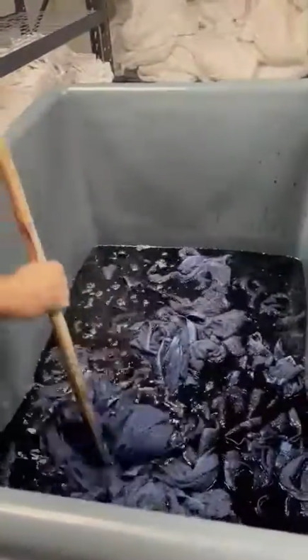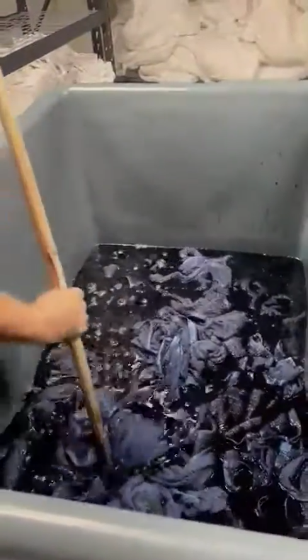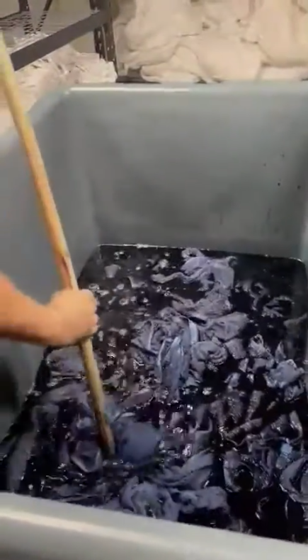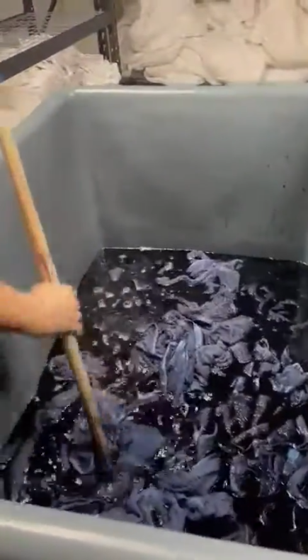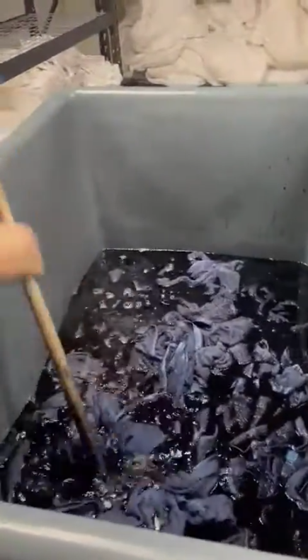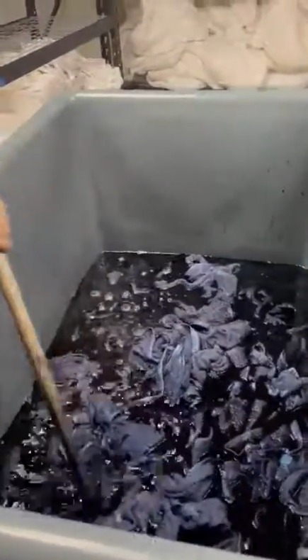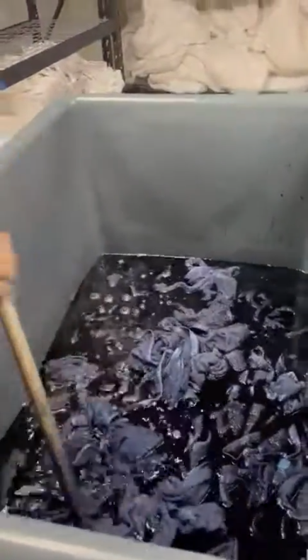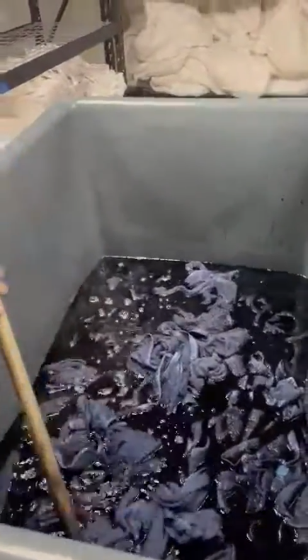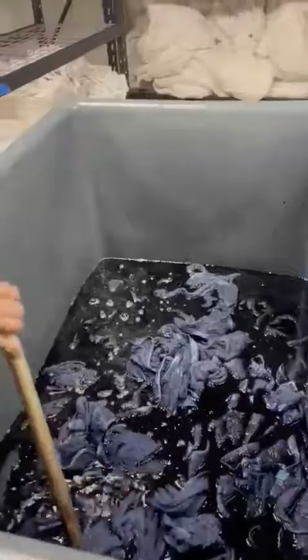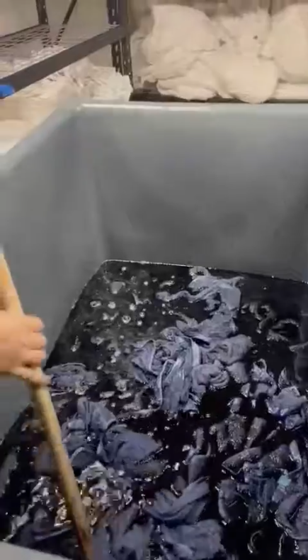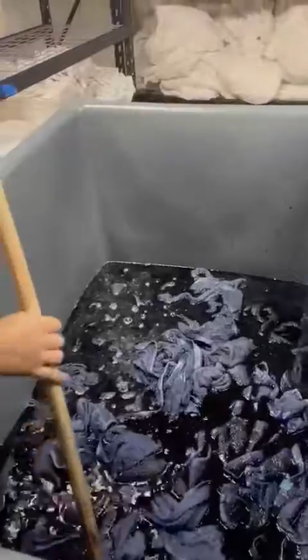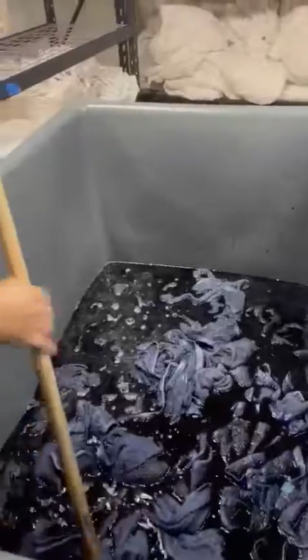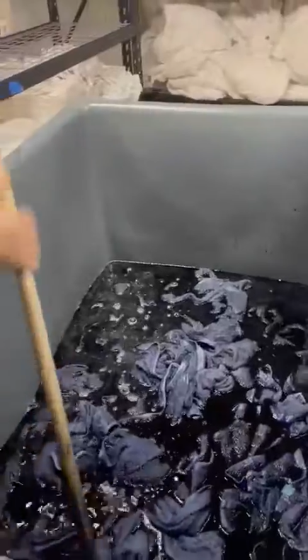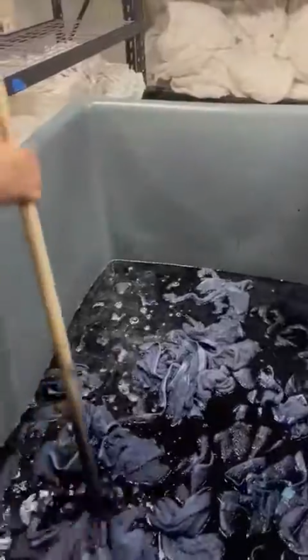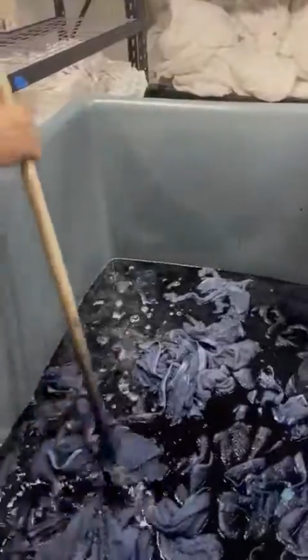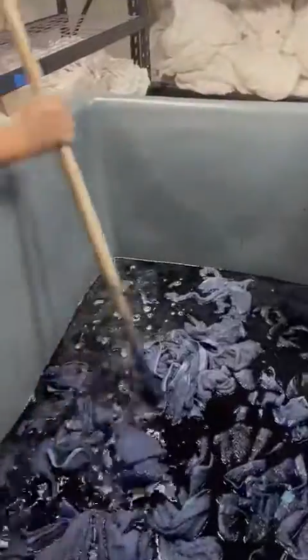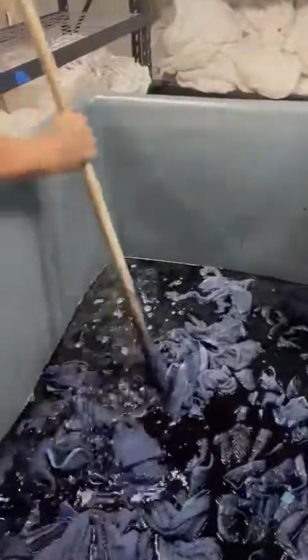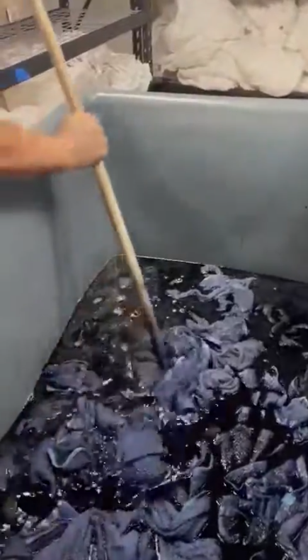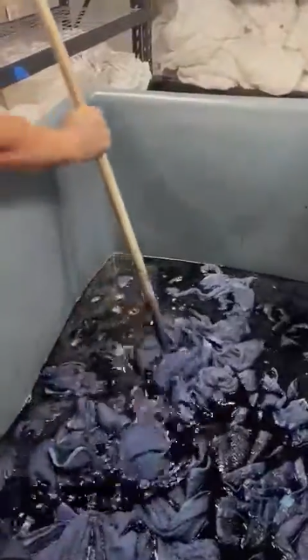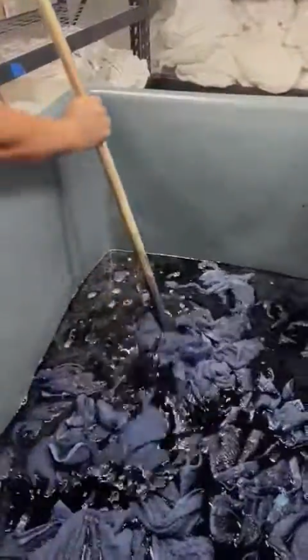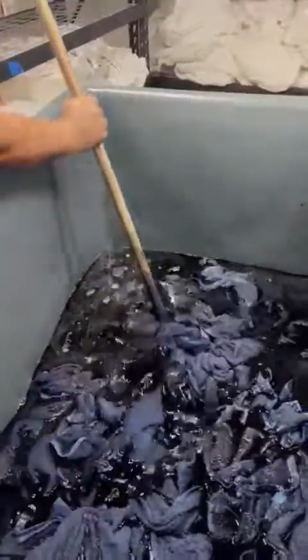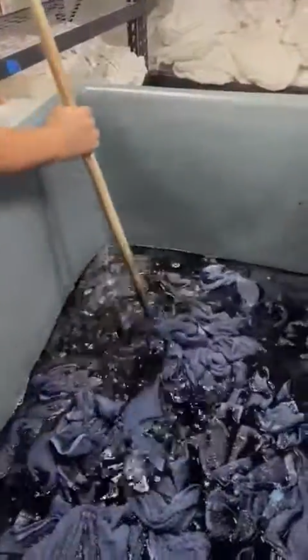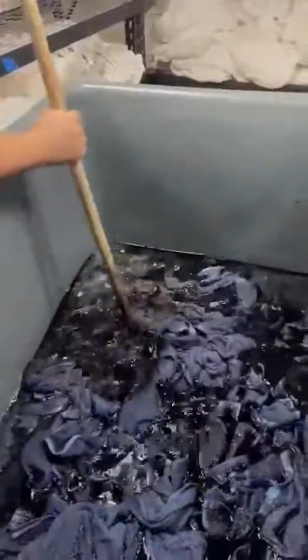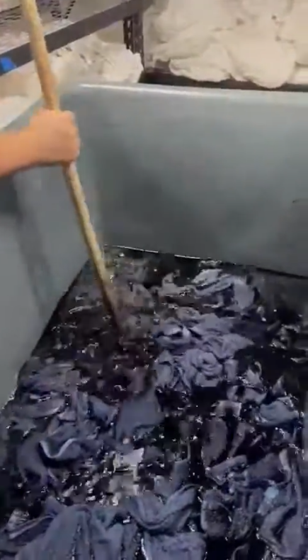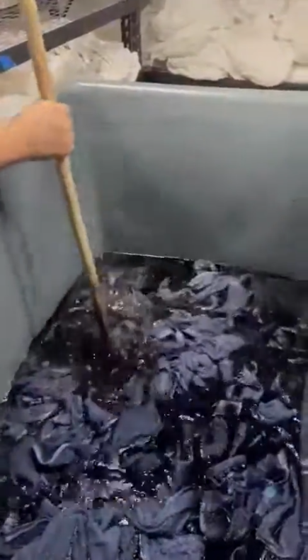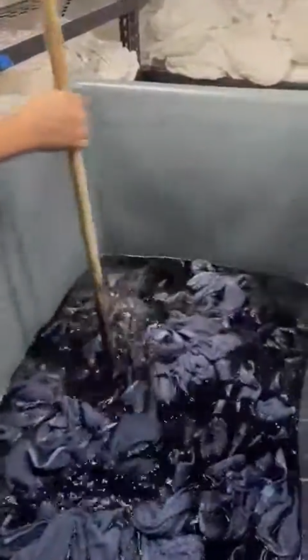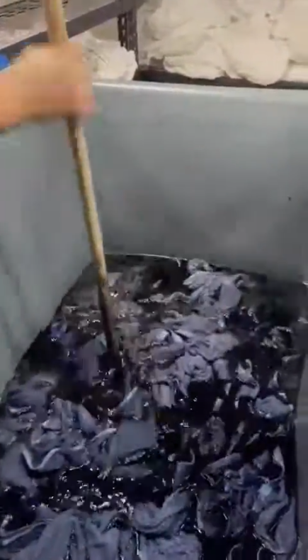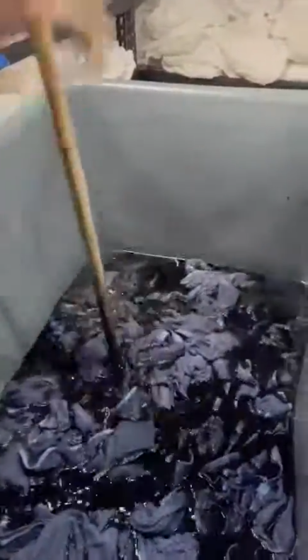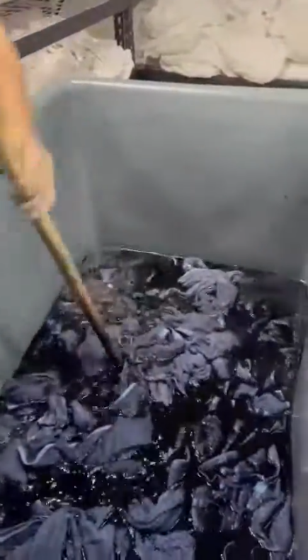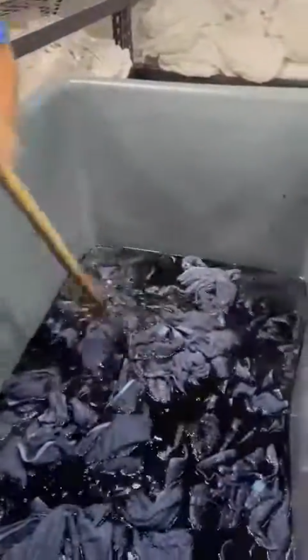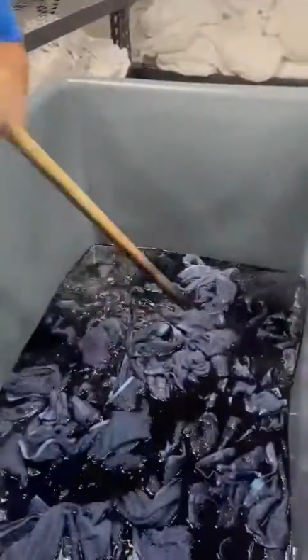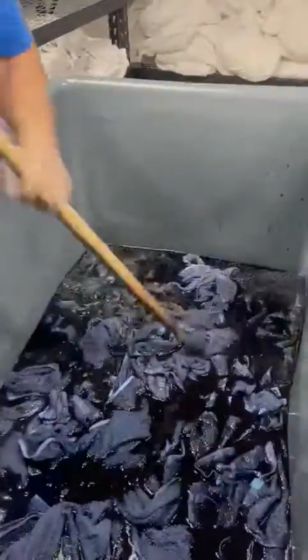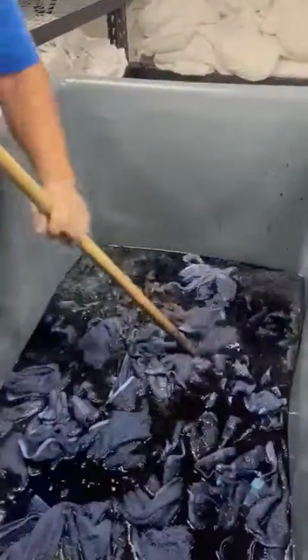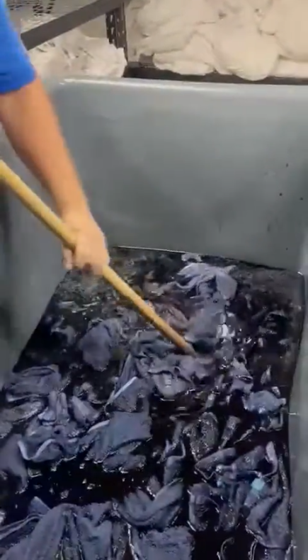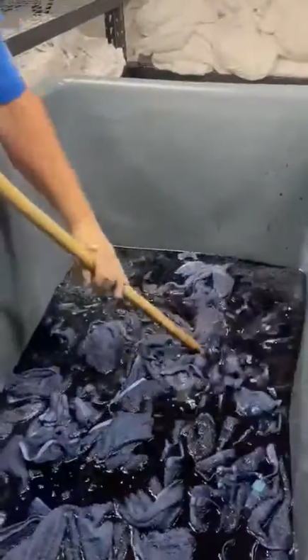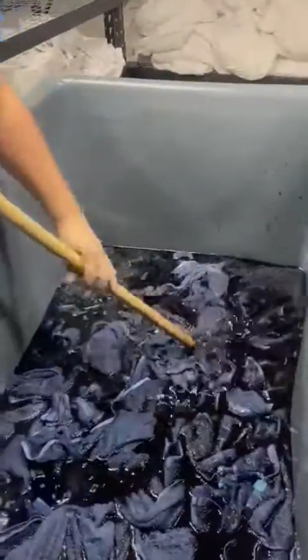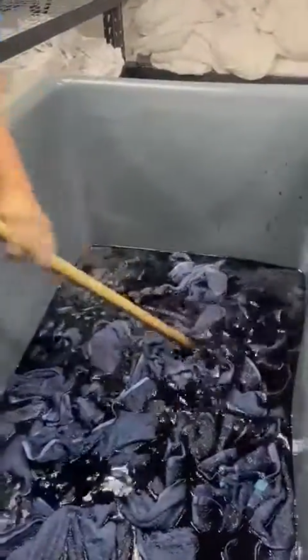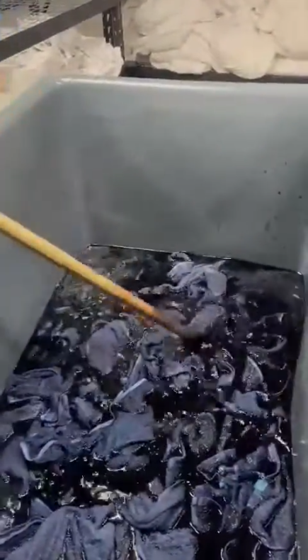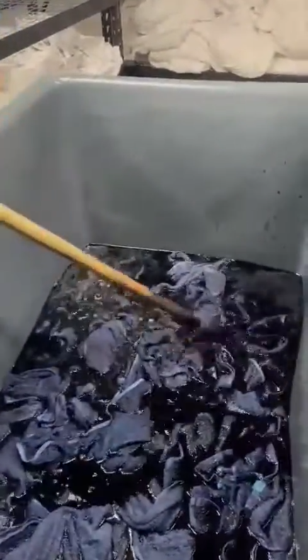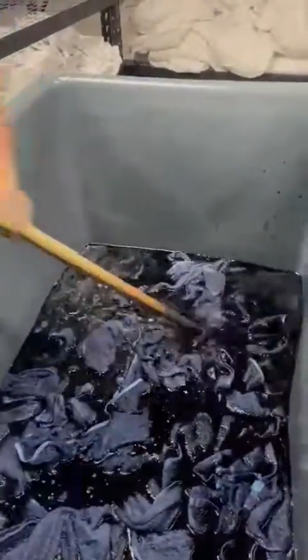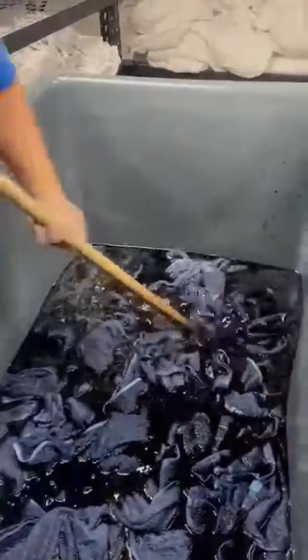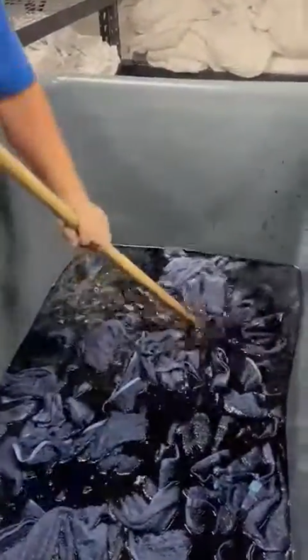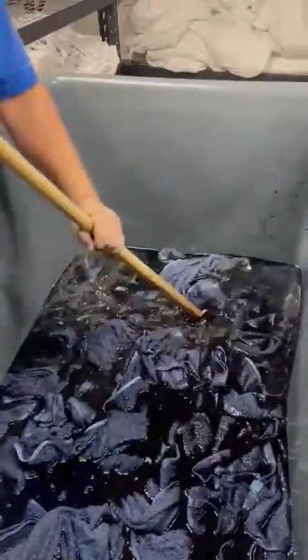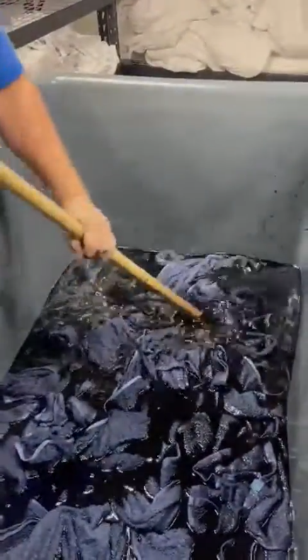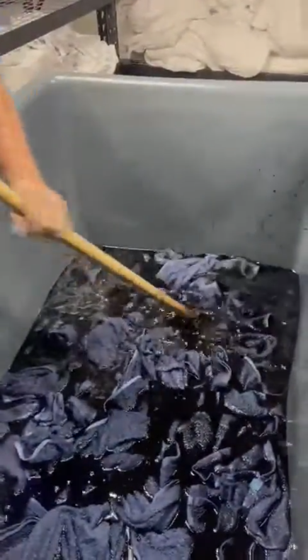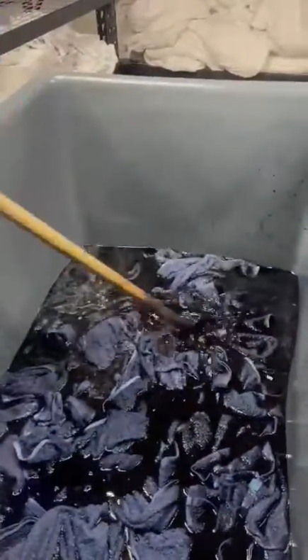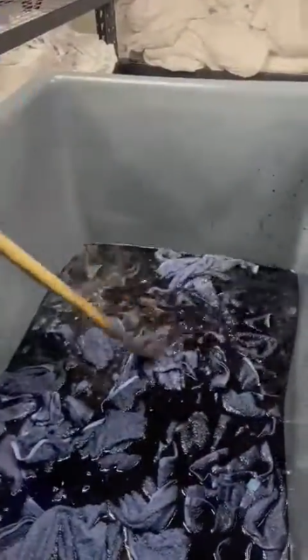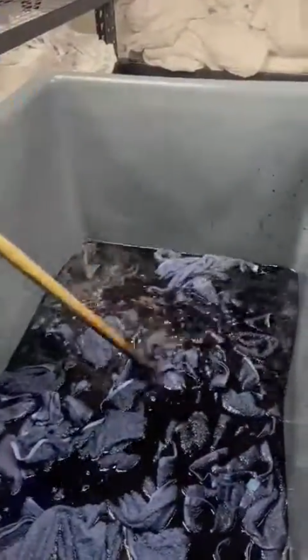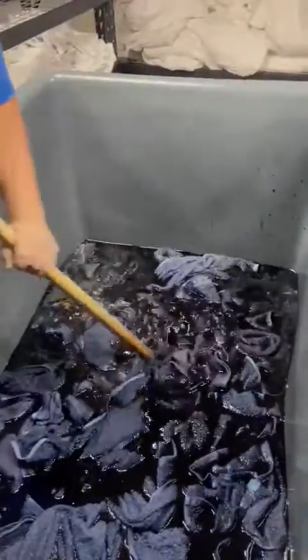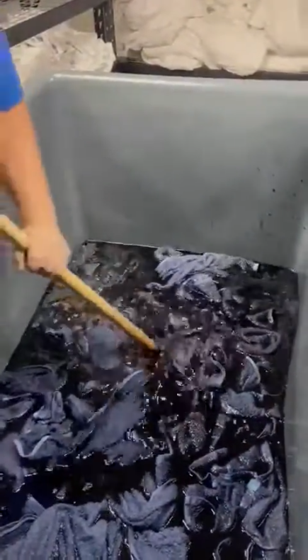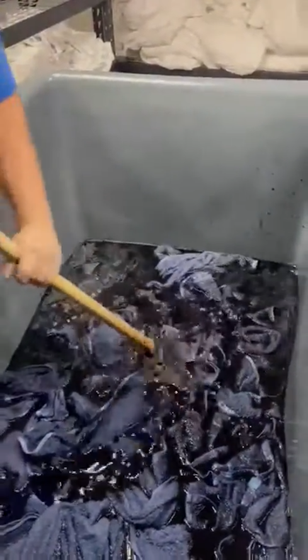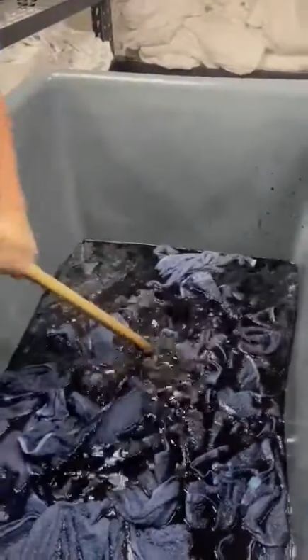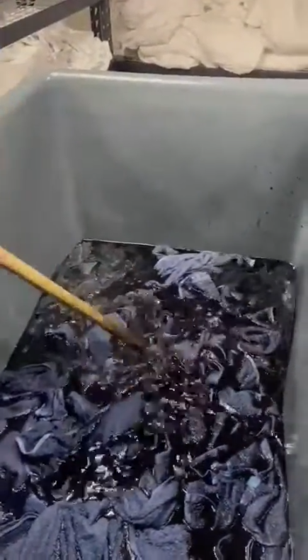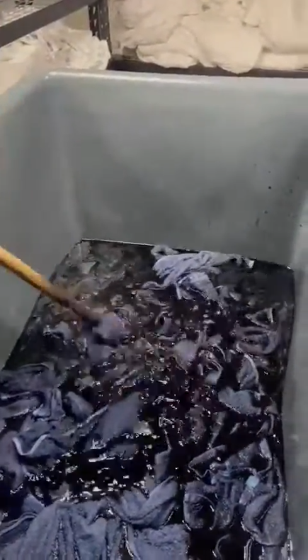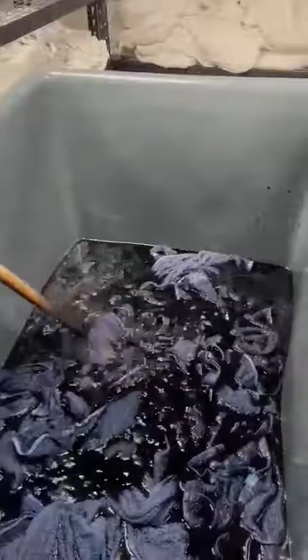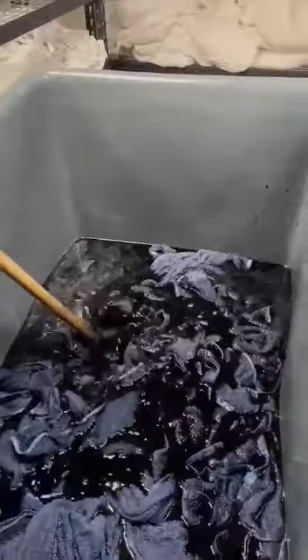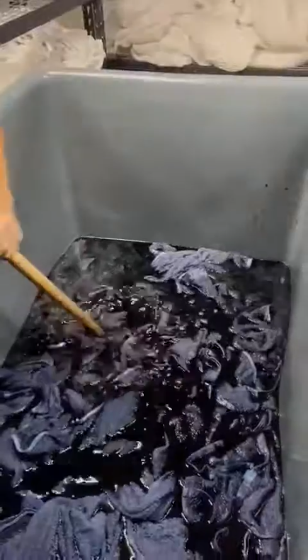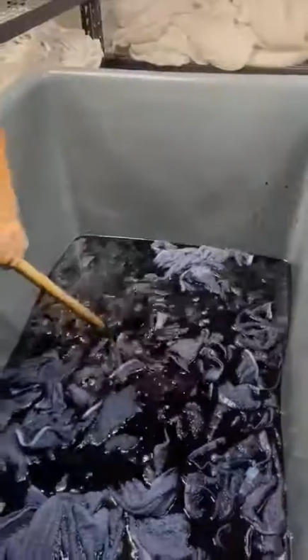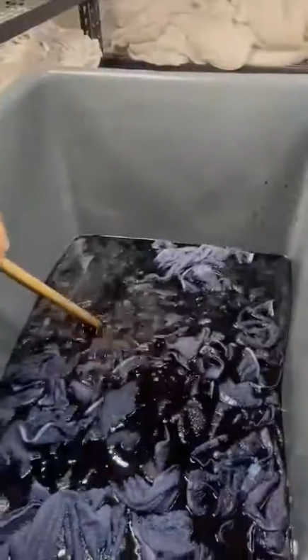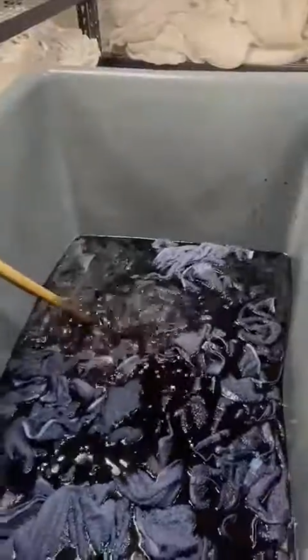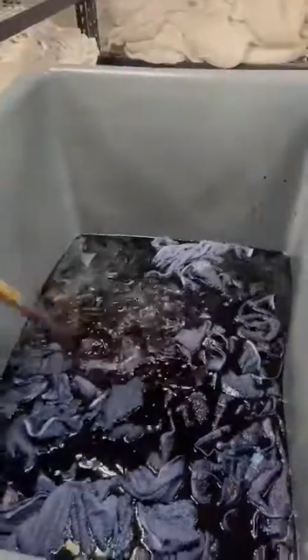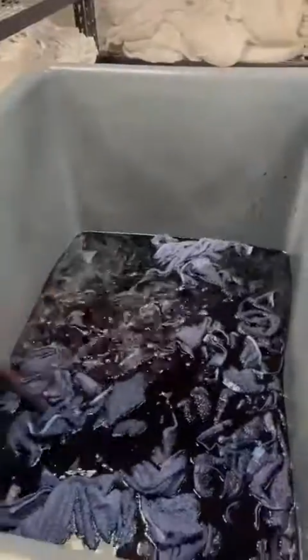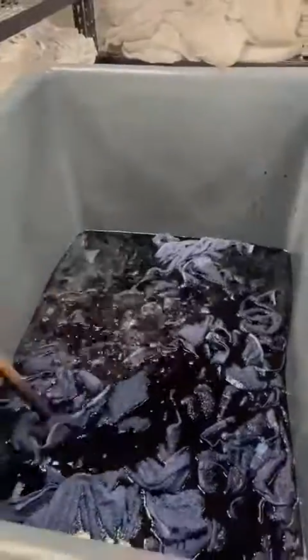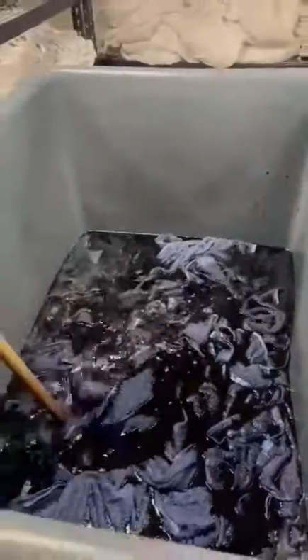So it seems the towels are very dirty, so we need a dark color to cover all of them, all the stains.